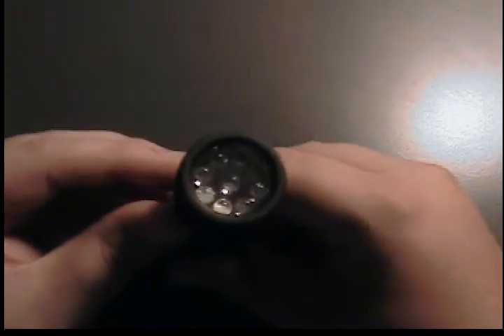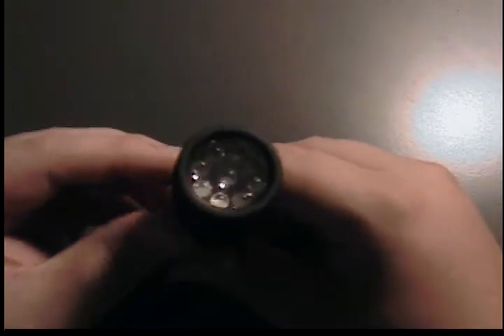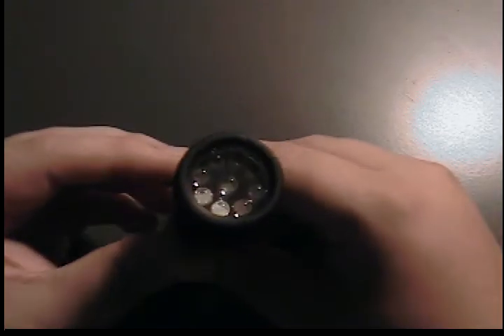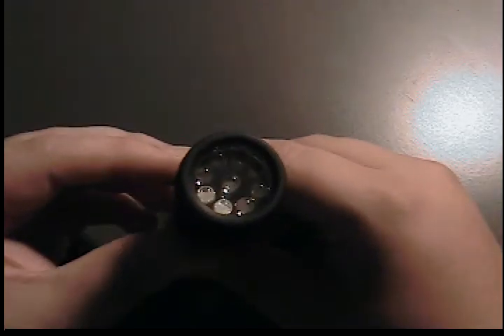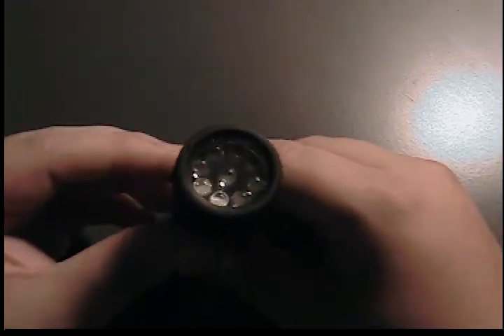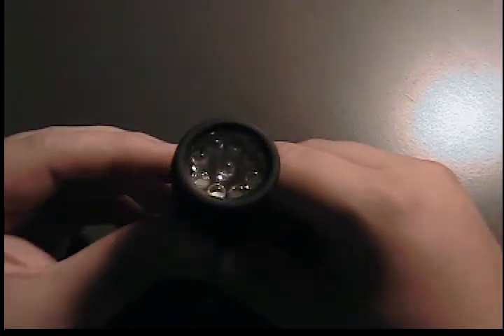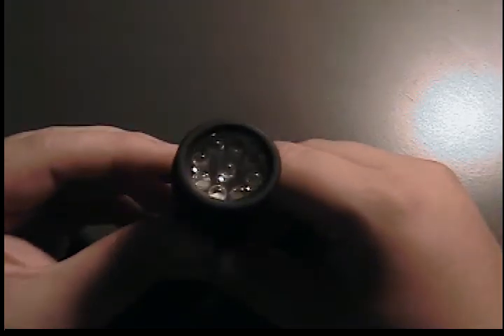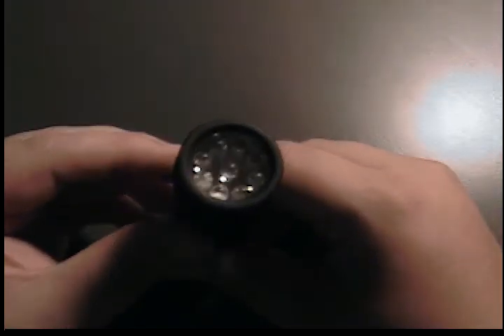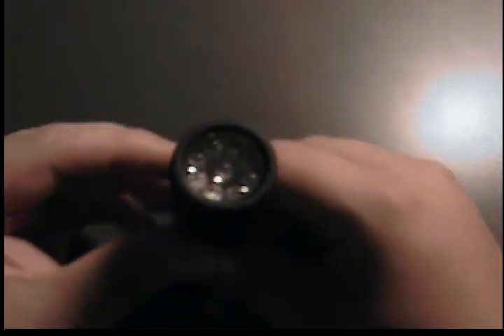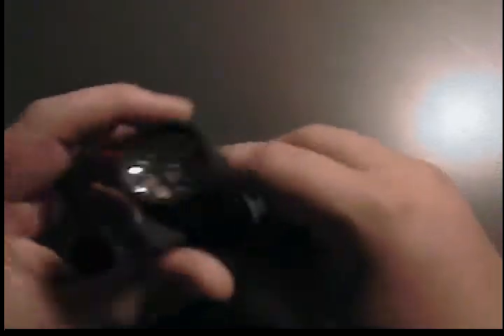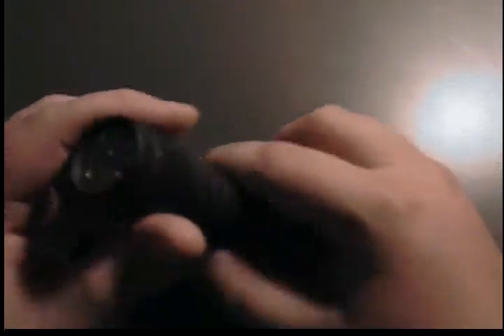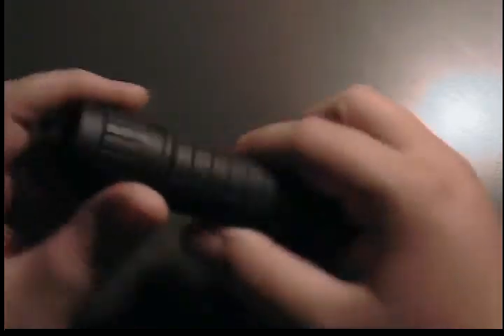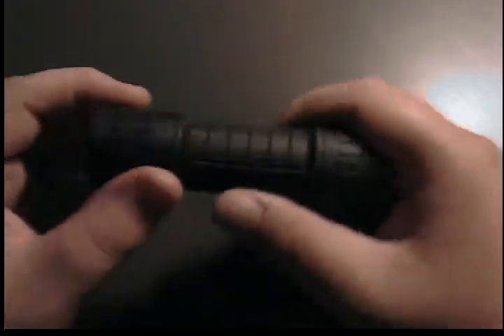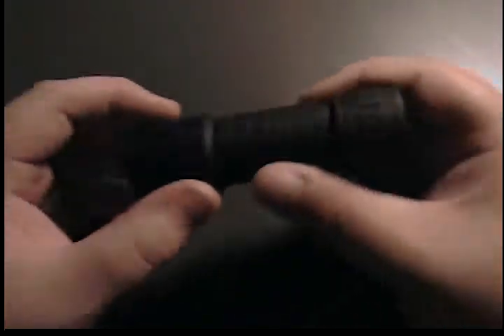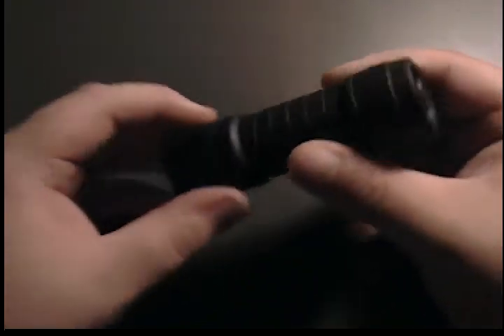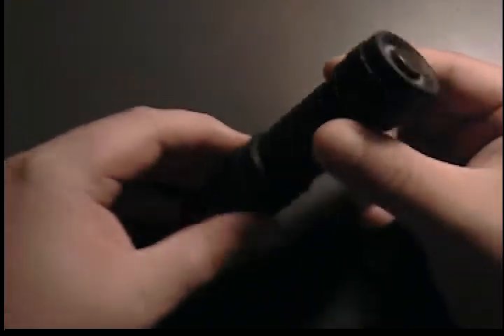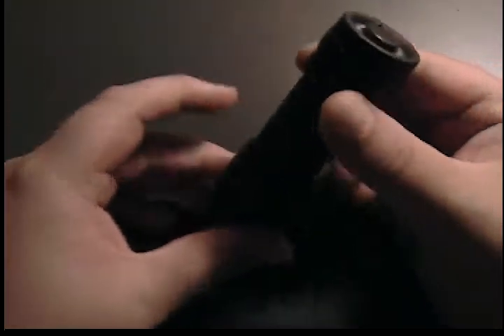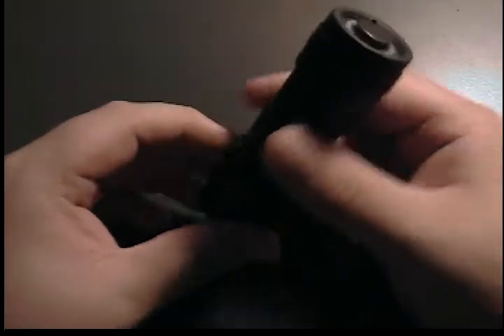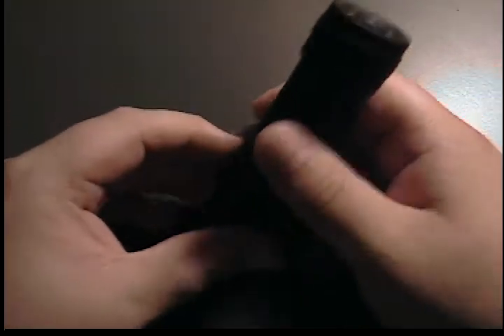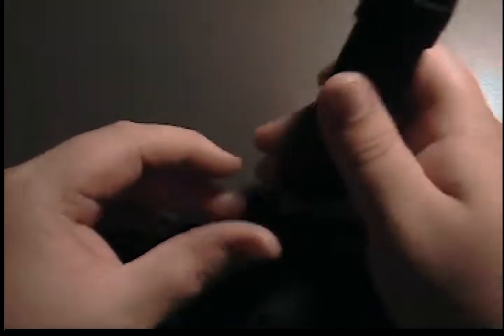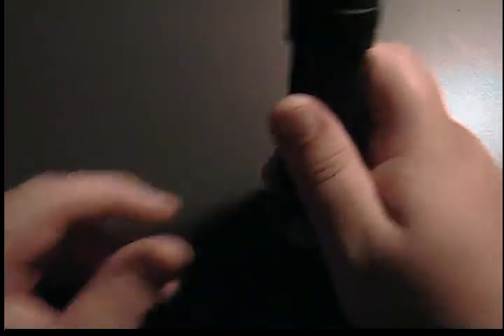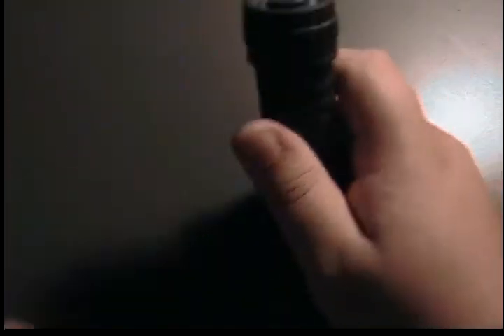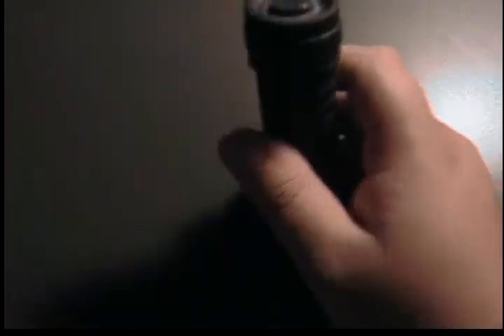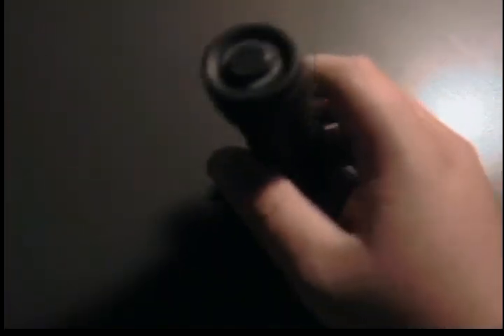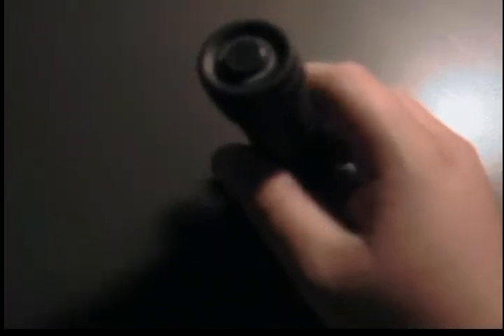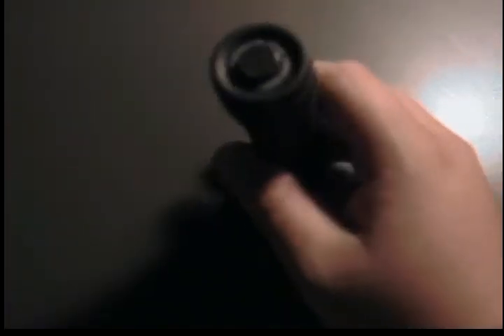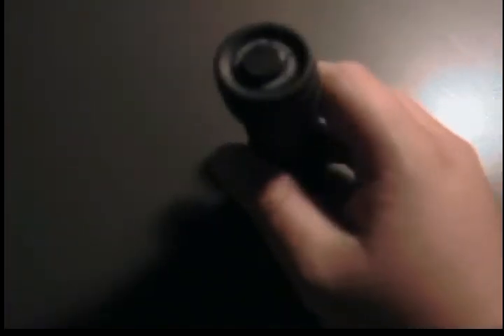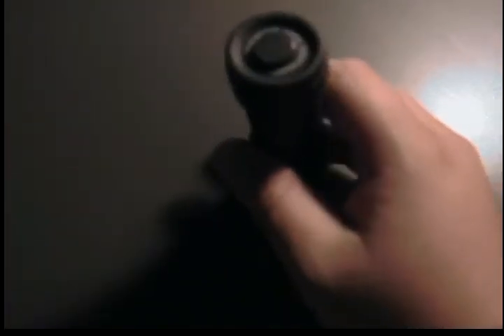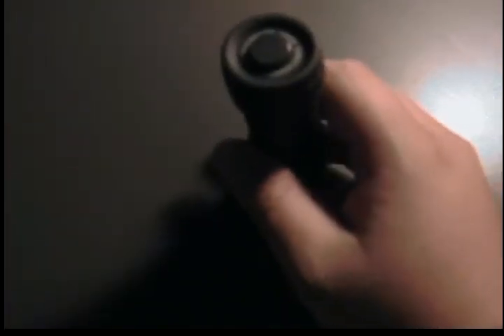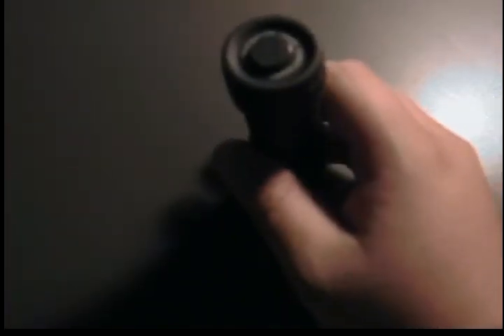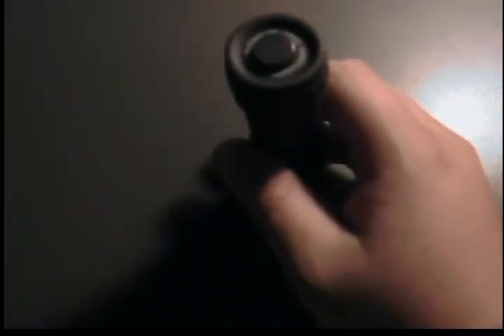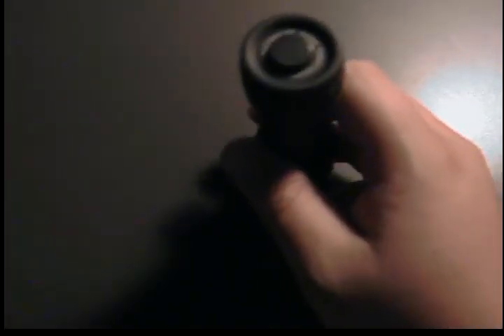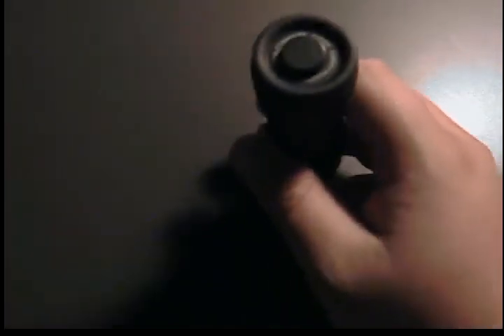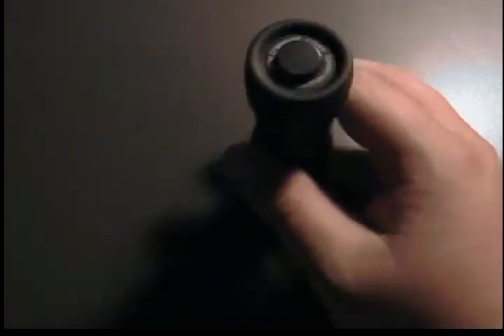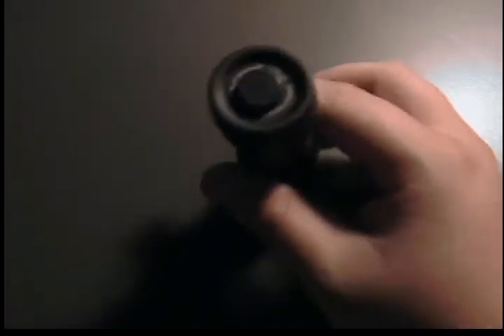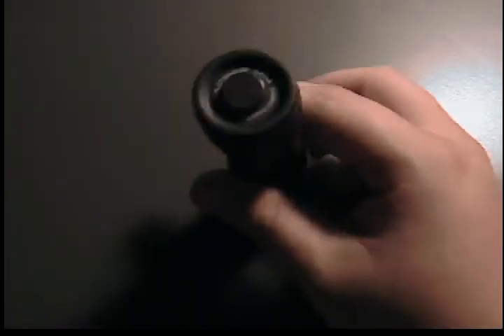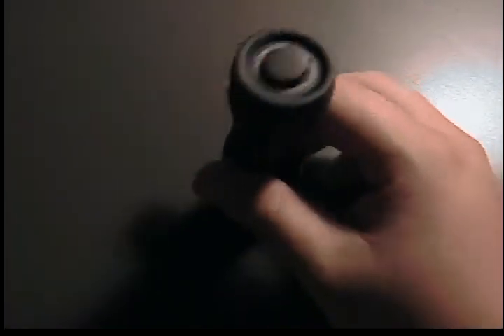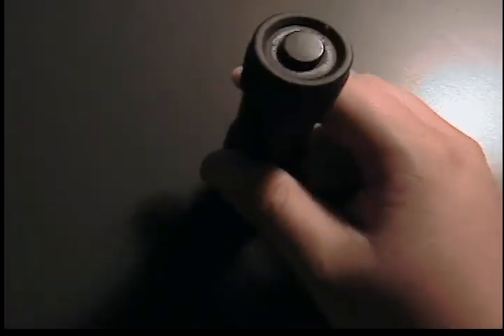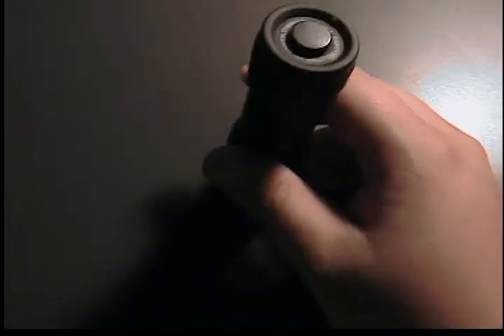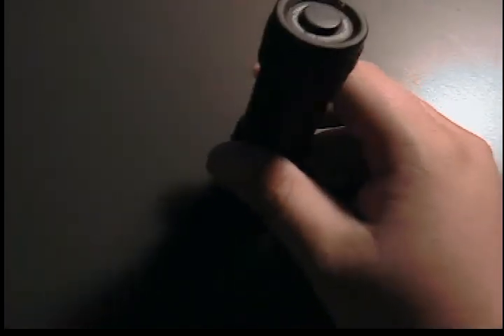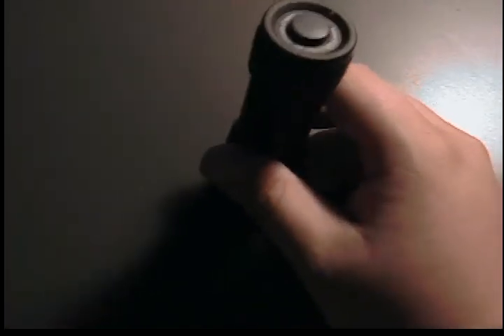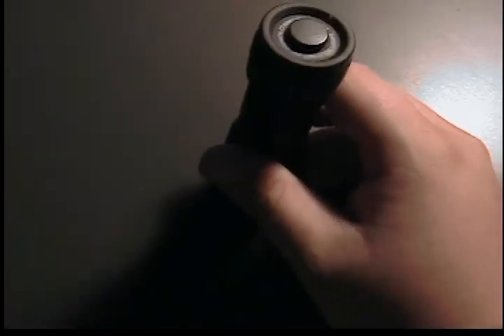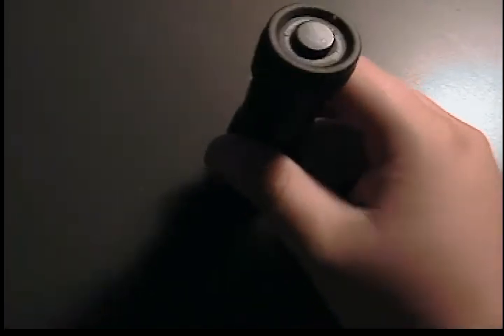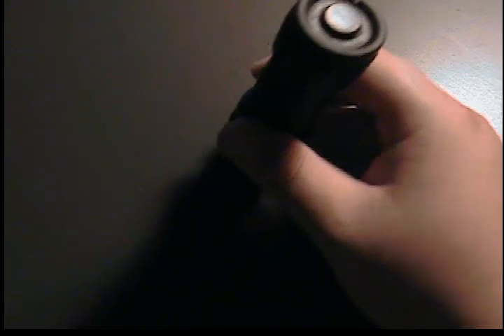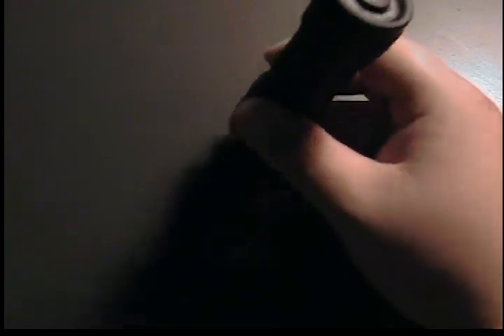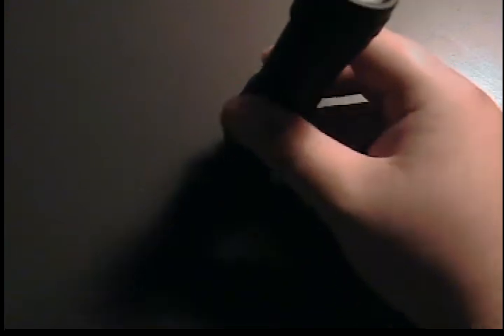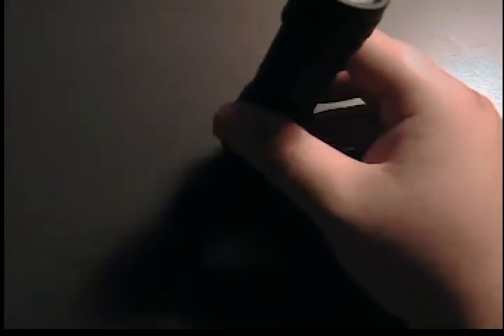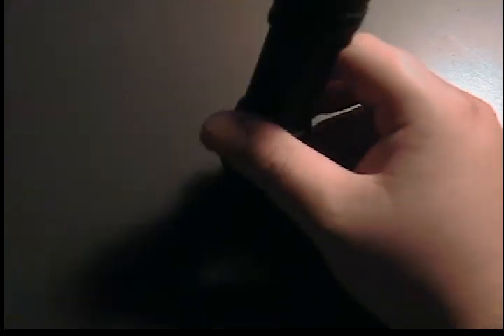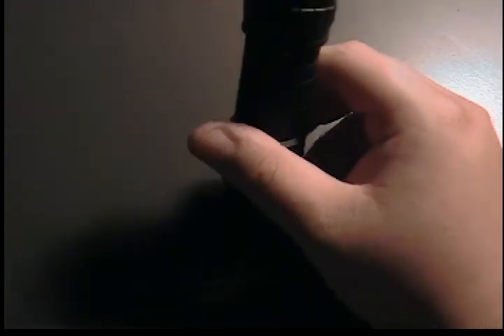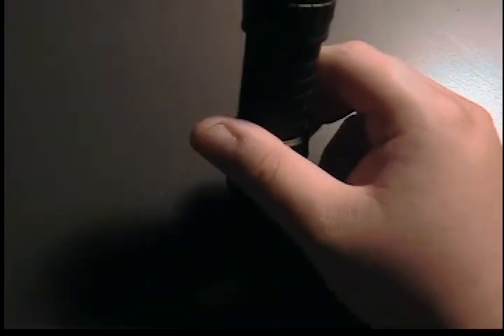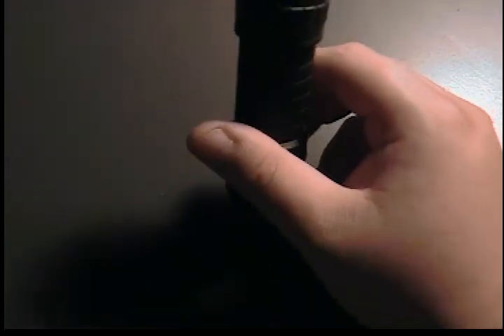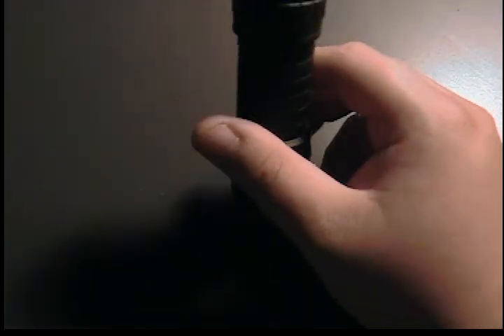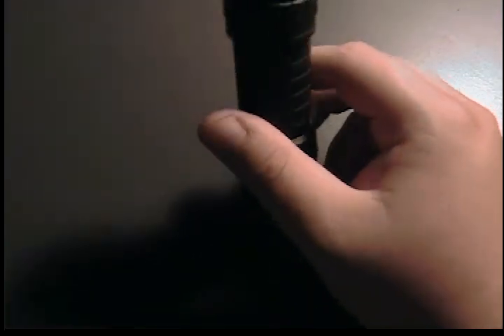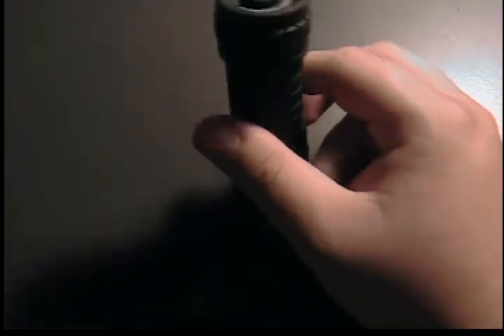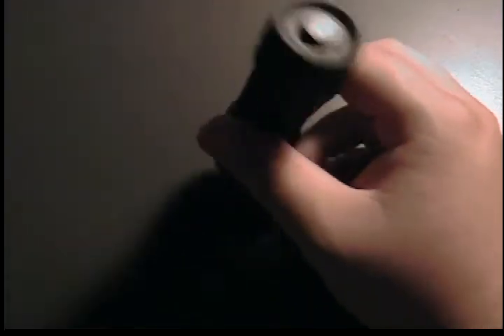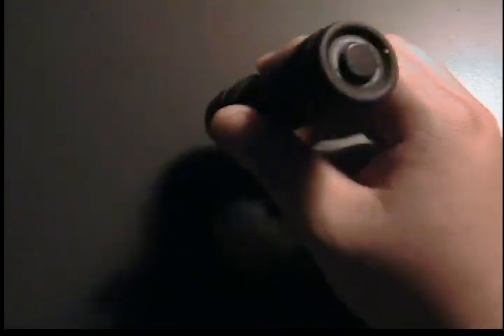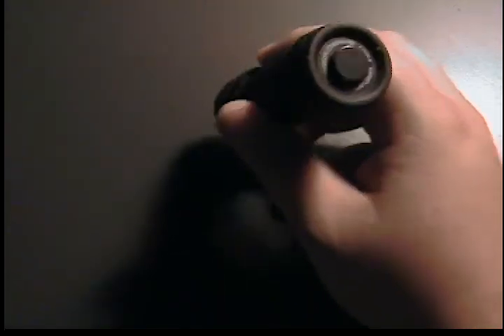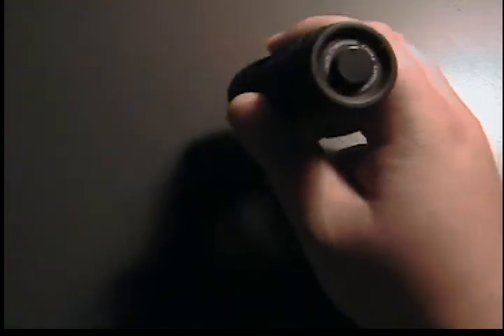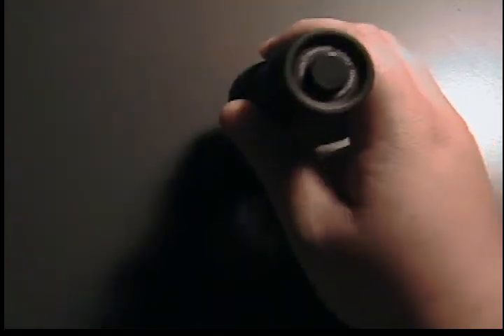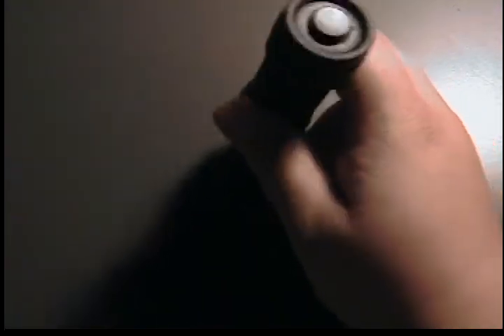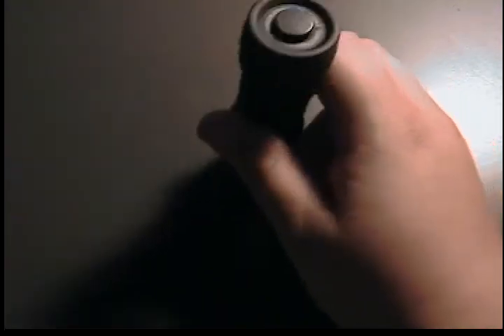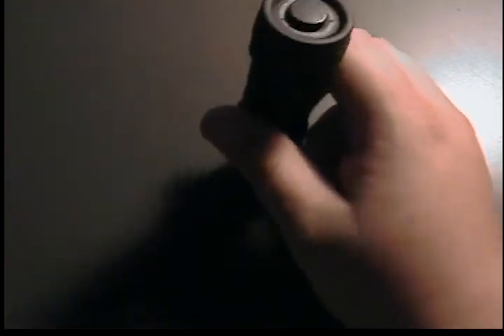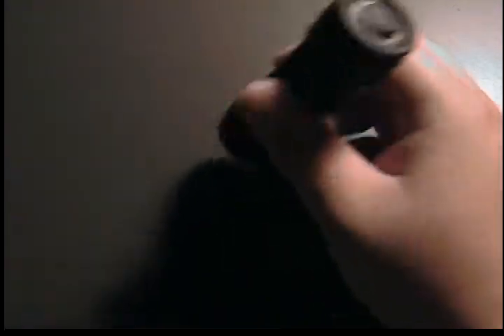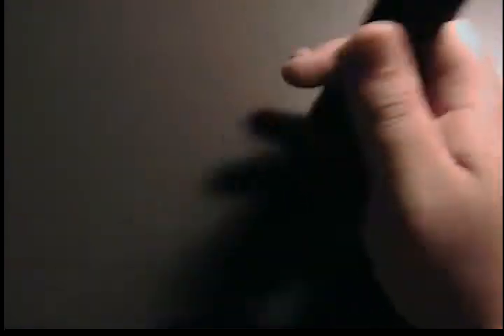Nine lumens, as you can see. And also, according to the website, 16 plus continuous hours of light out of this thing.